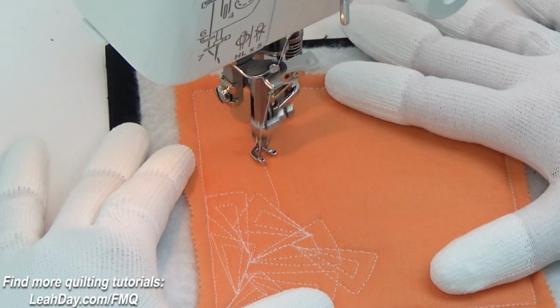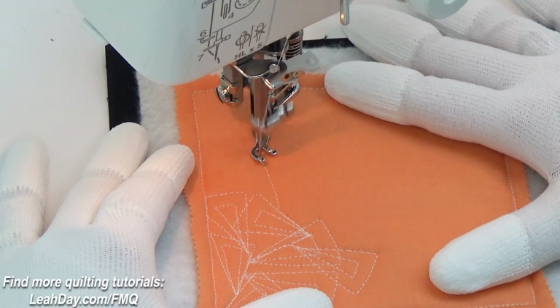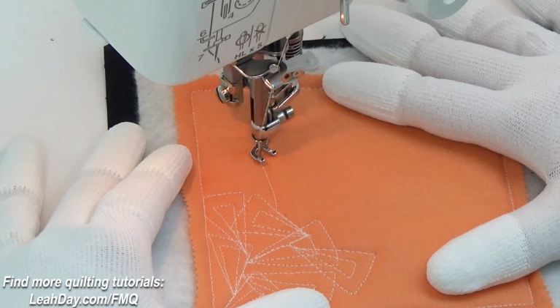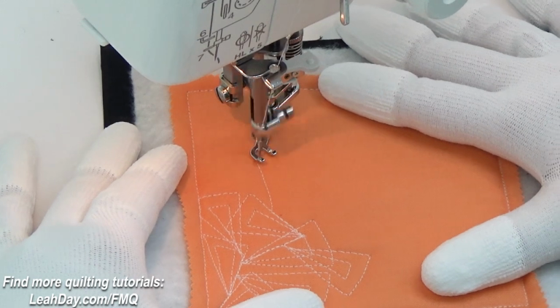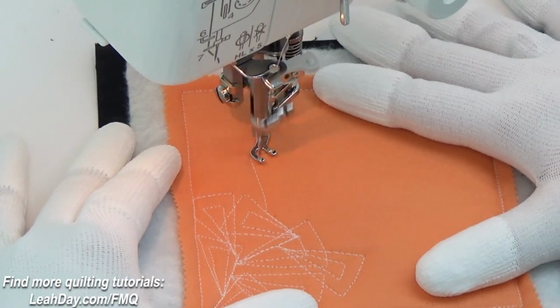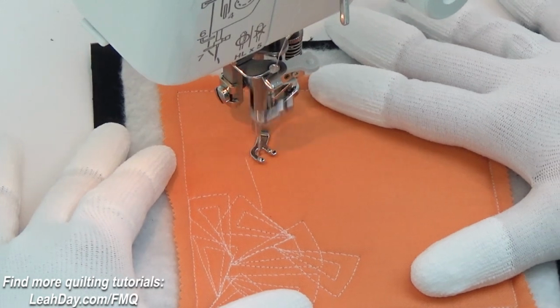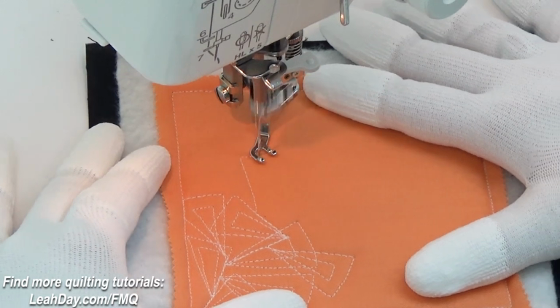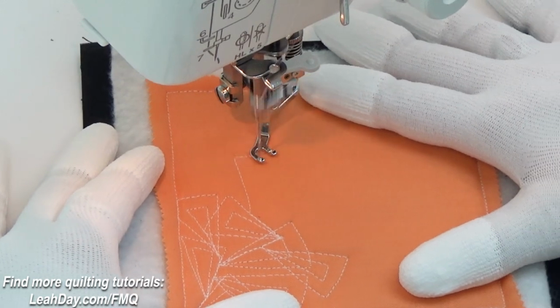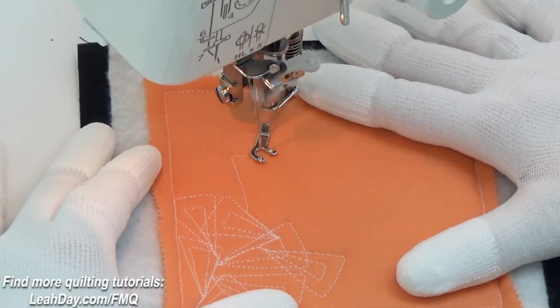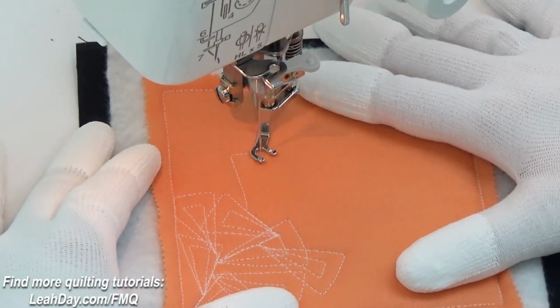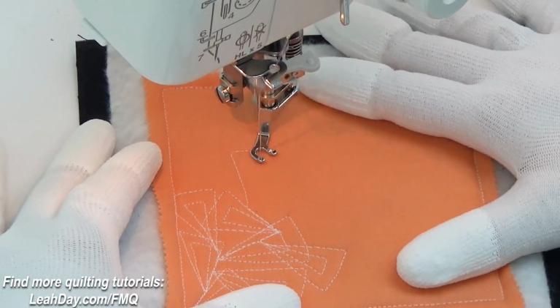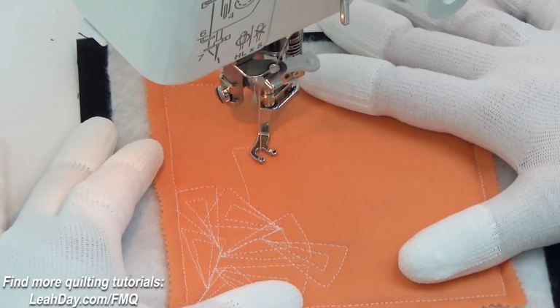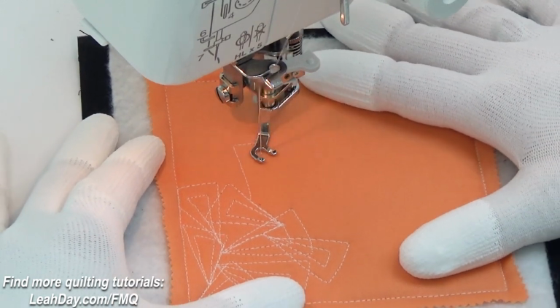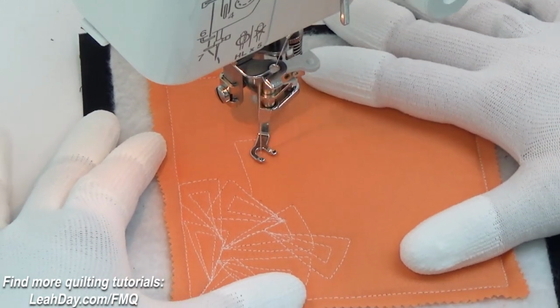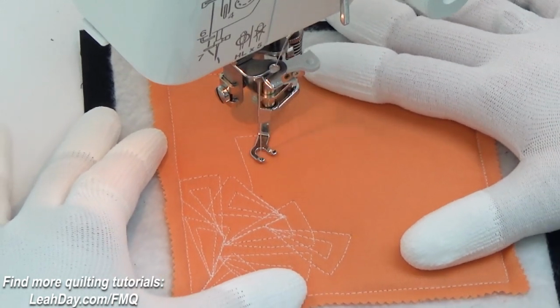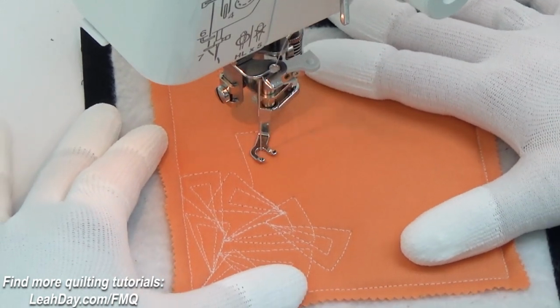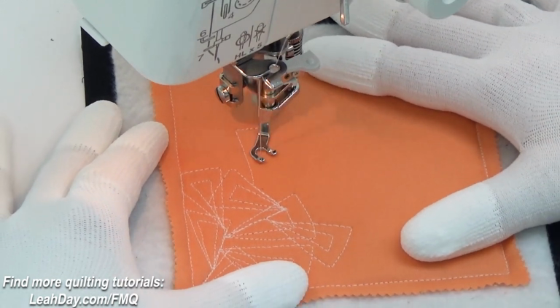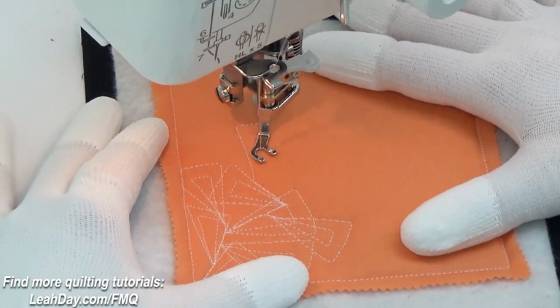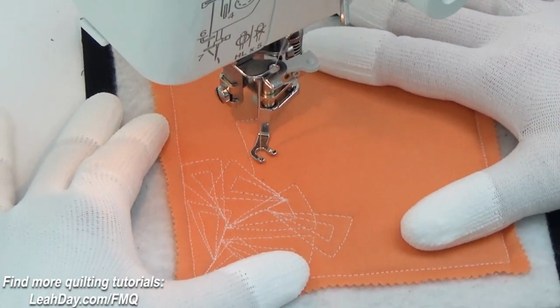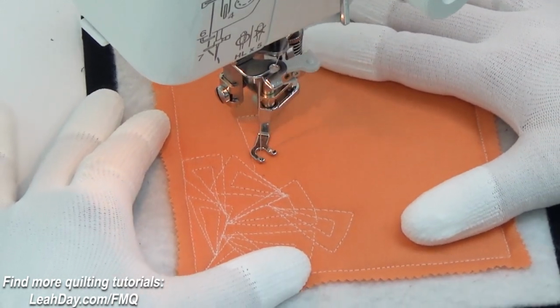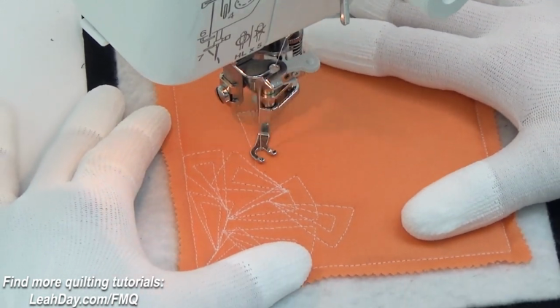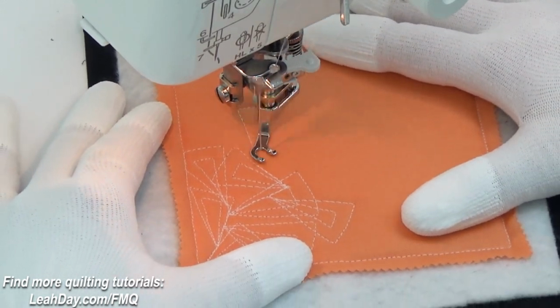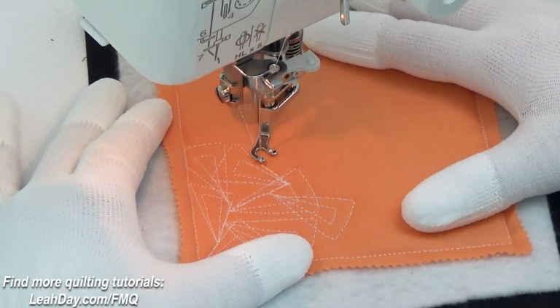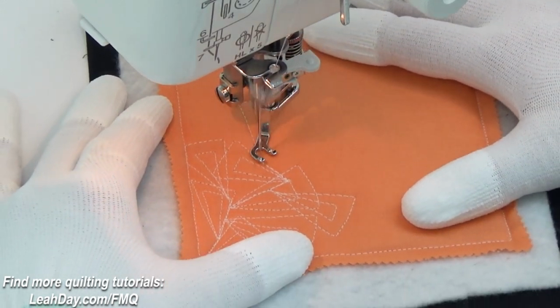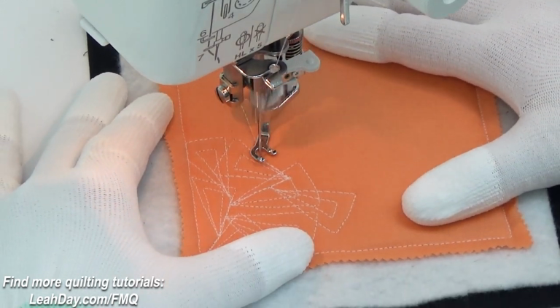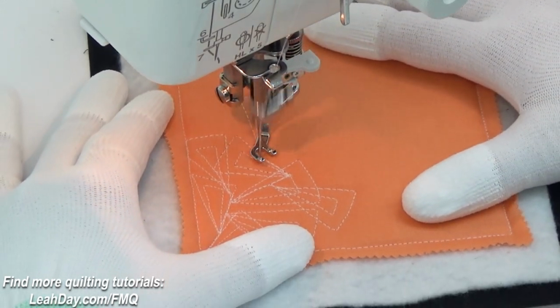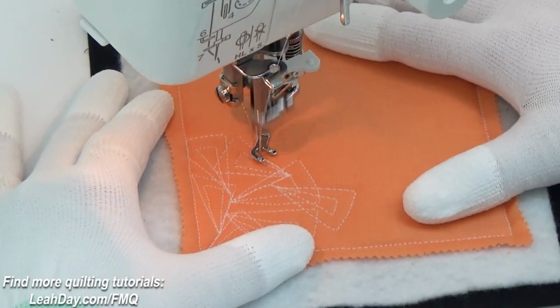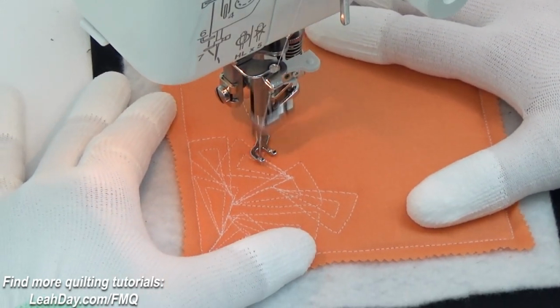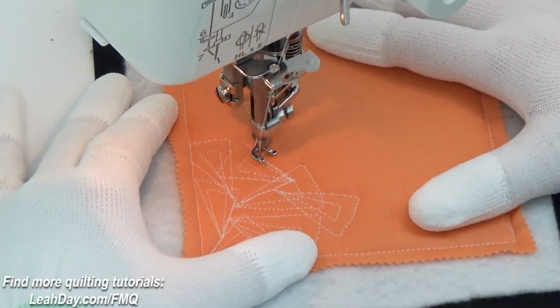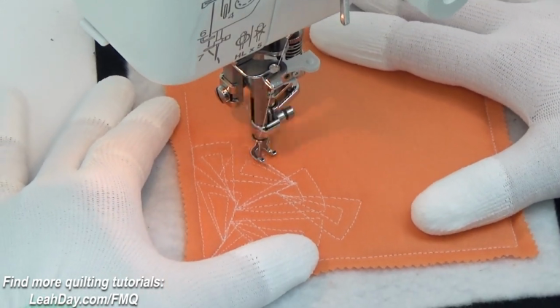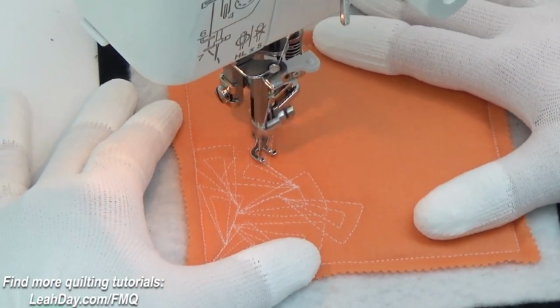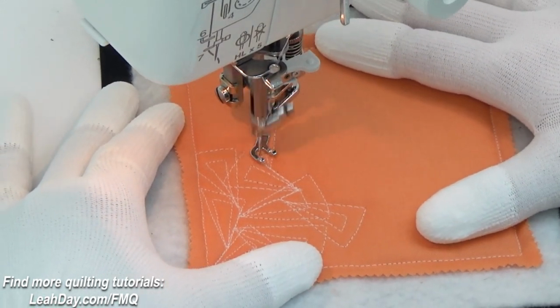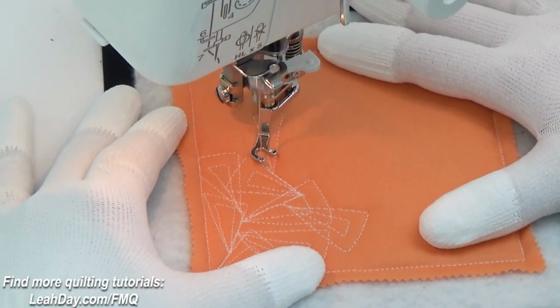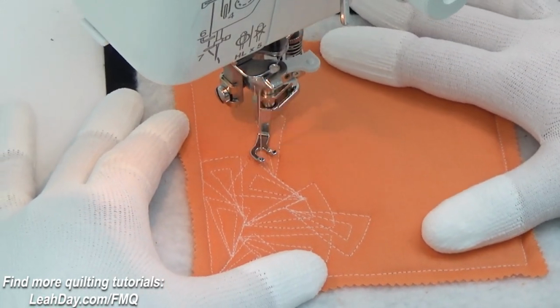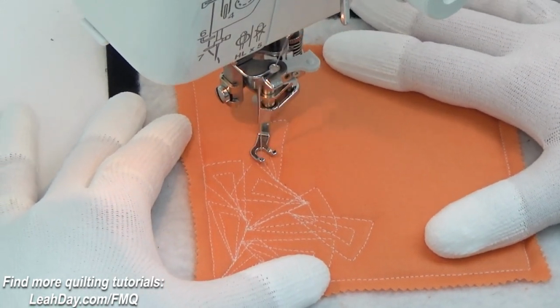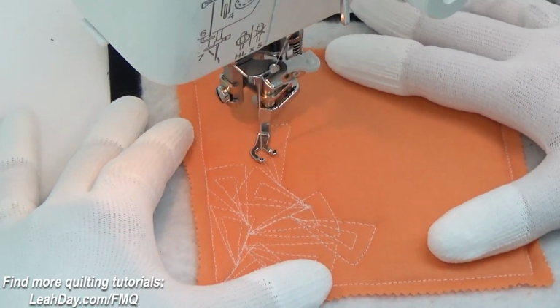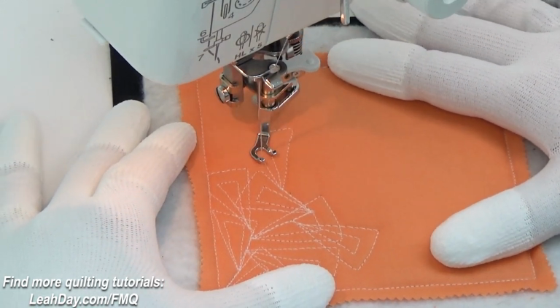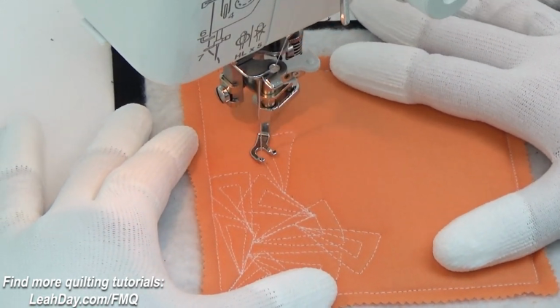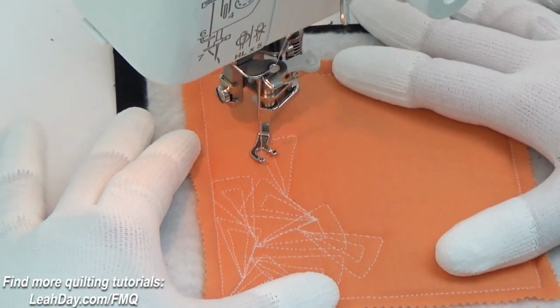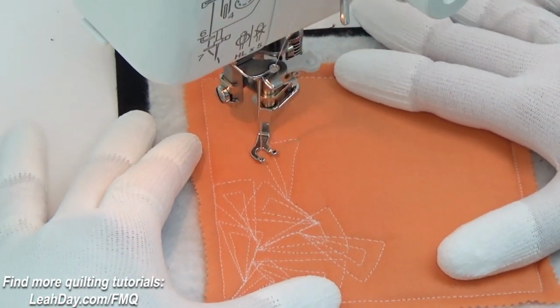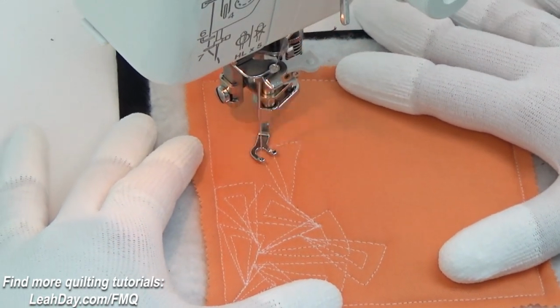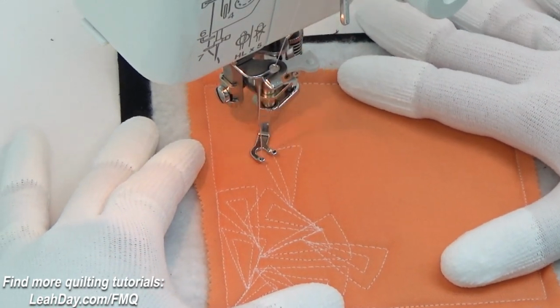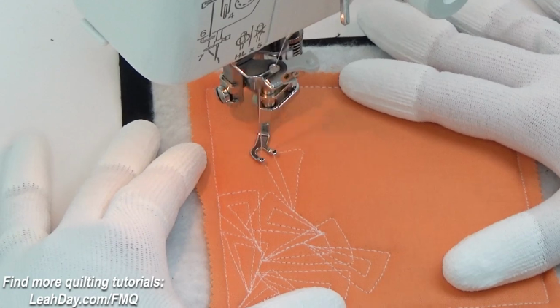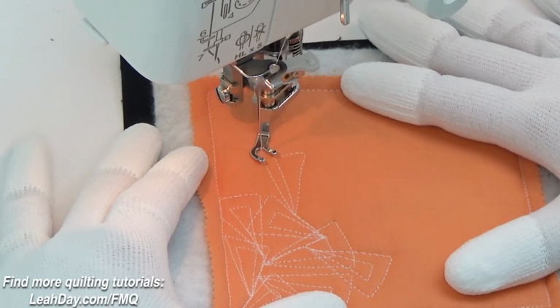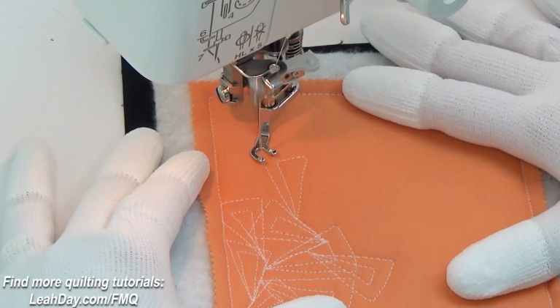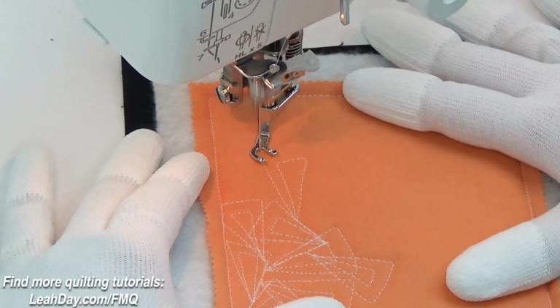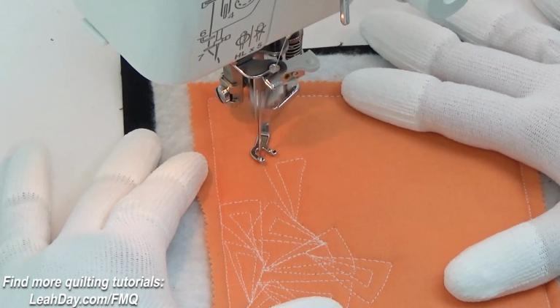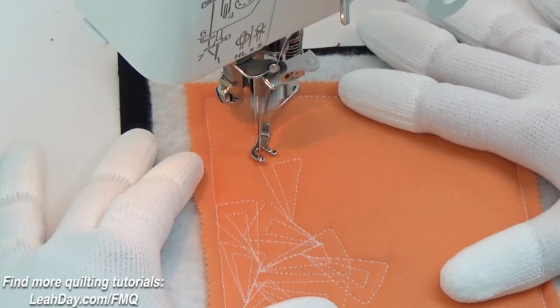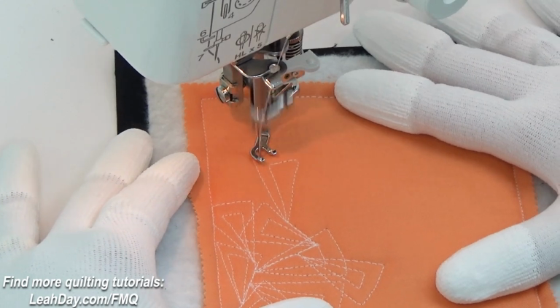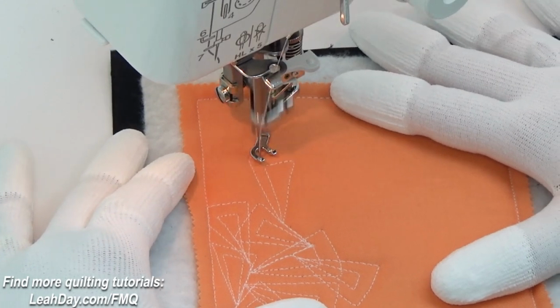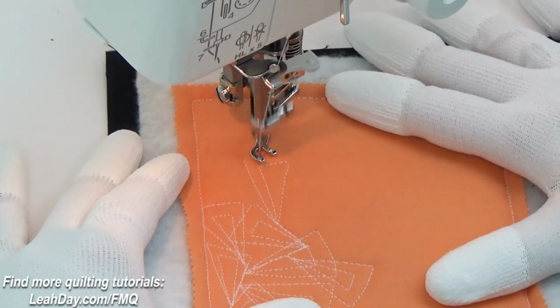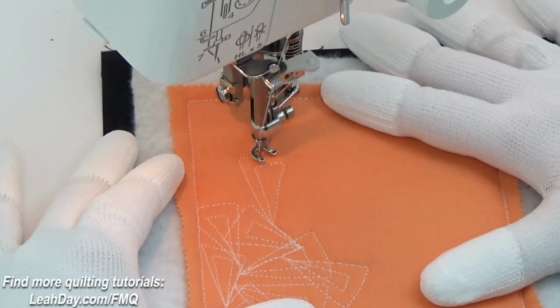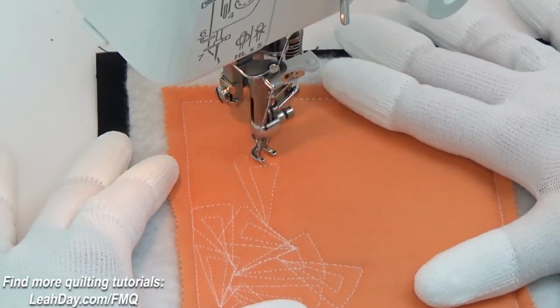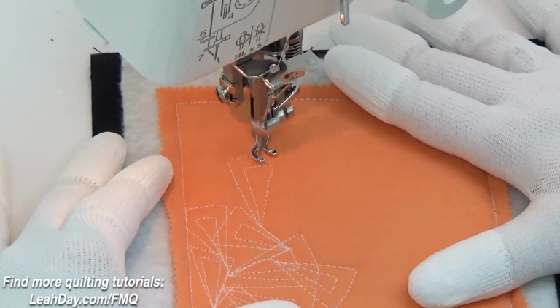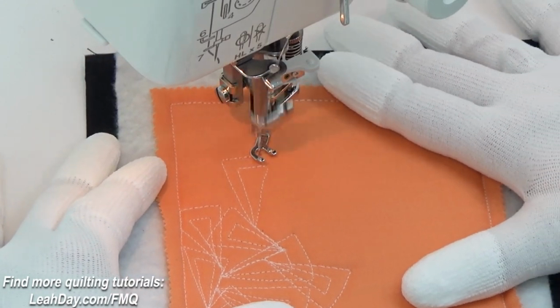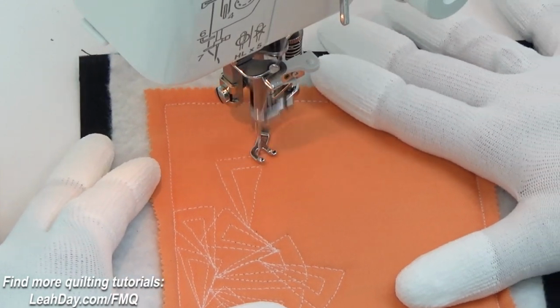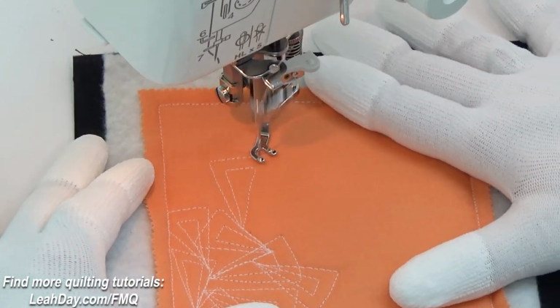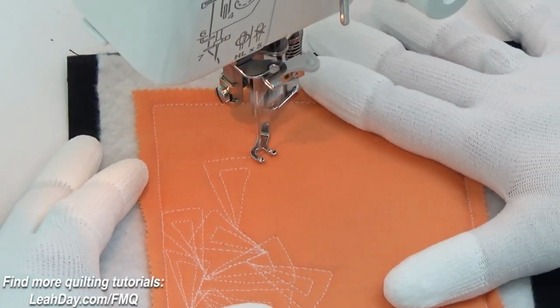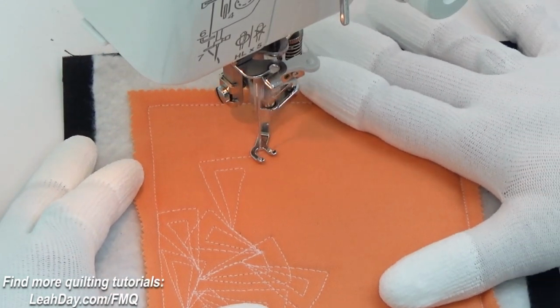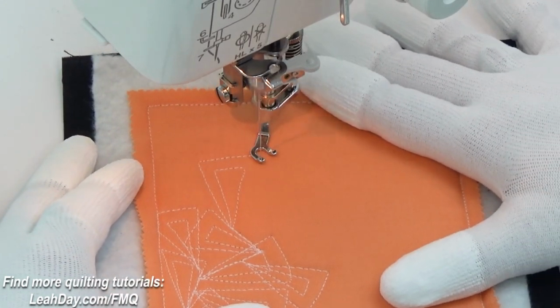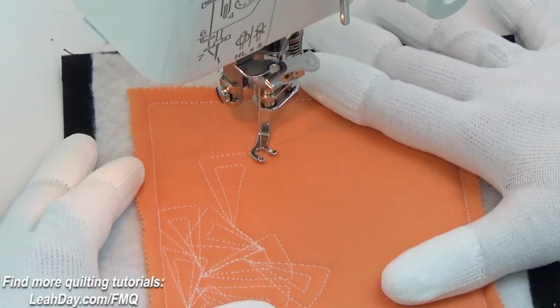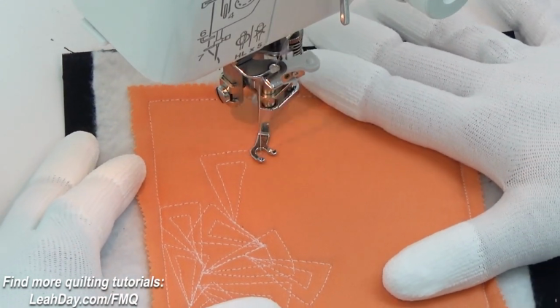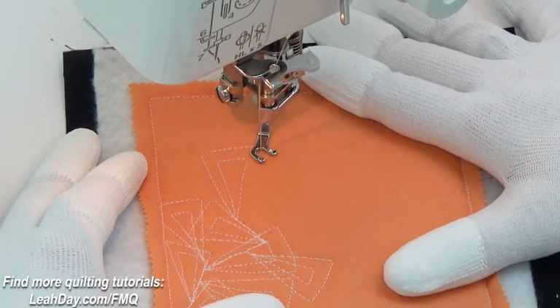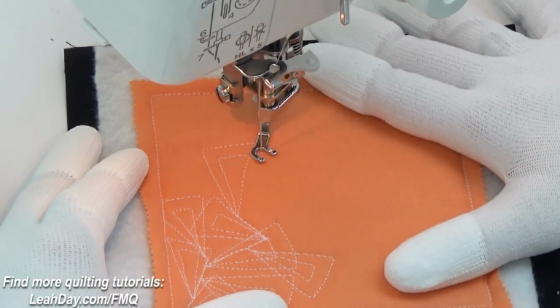Hello my quilting friends! My name is Leah Day and welcome to the tutorial for Pointy Paisley Pile Up.